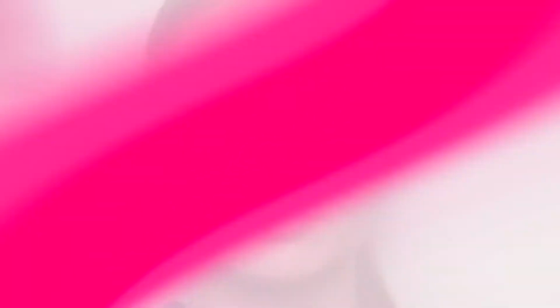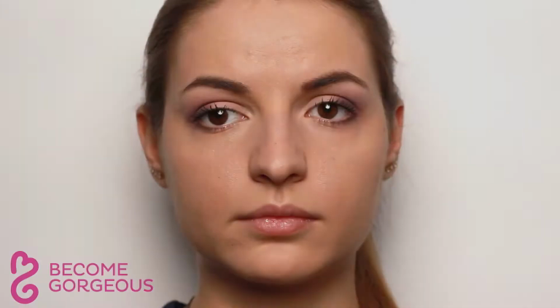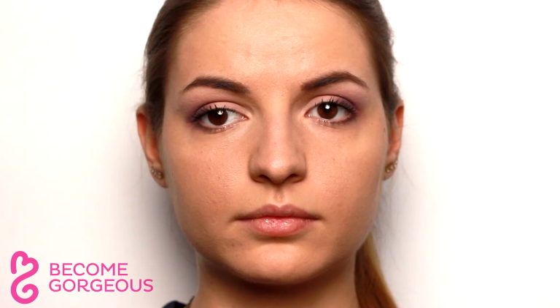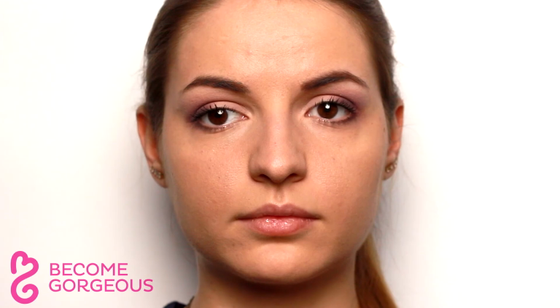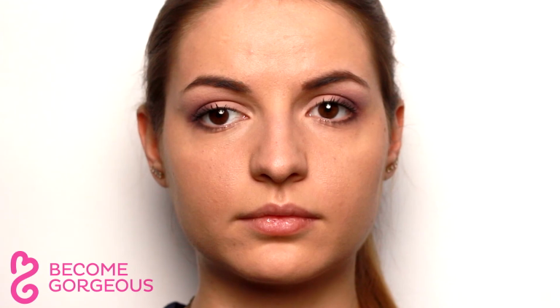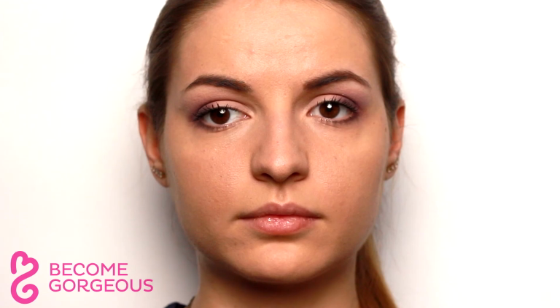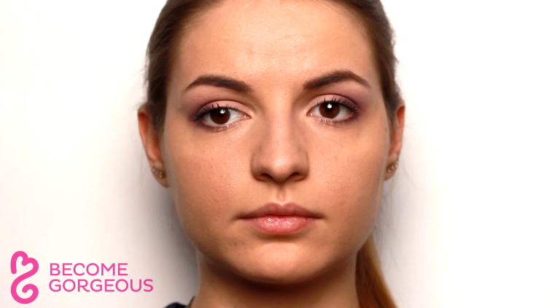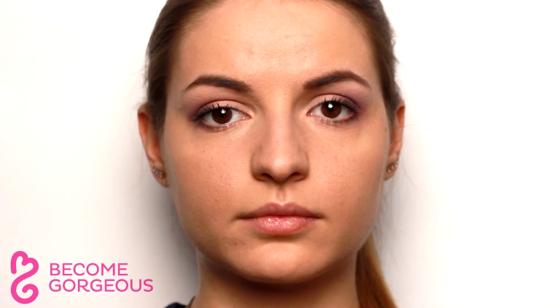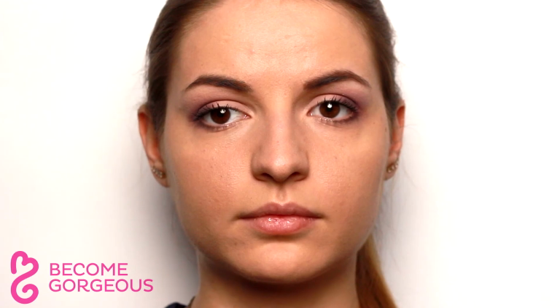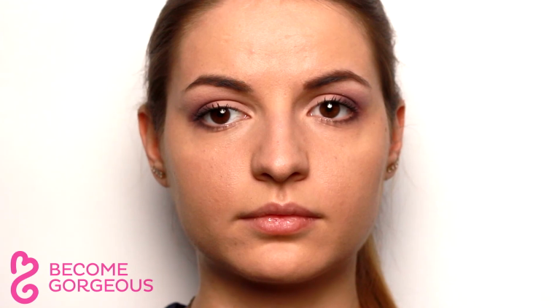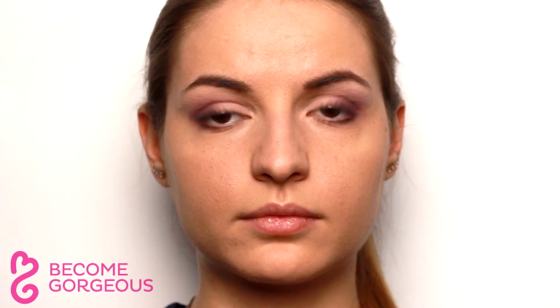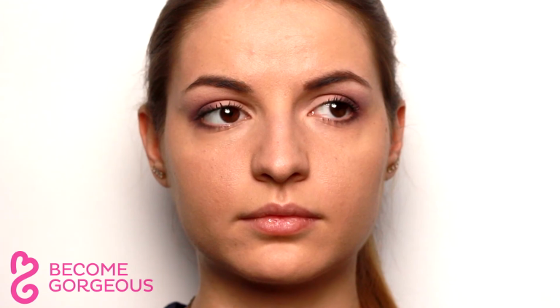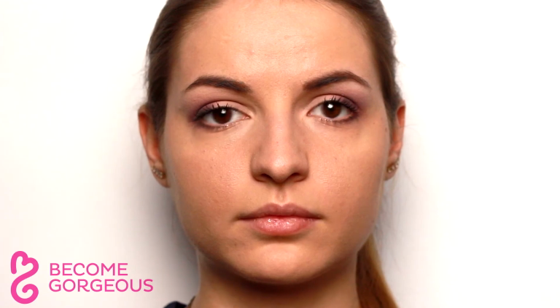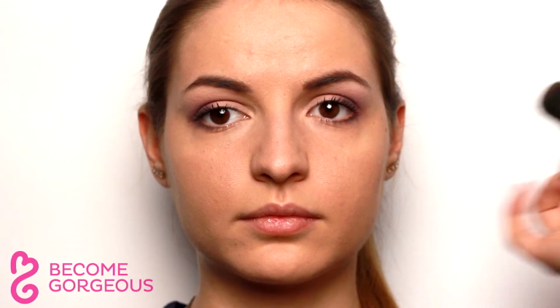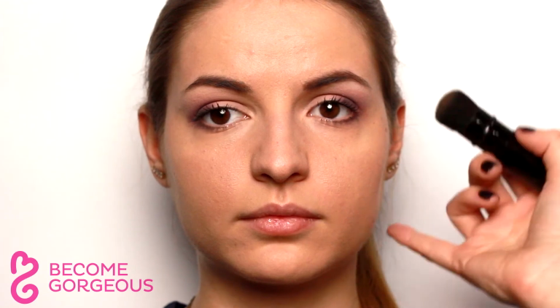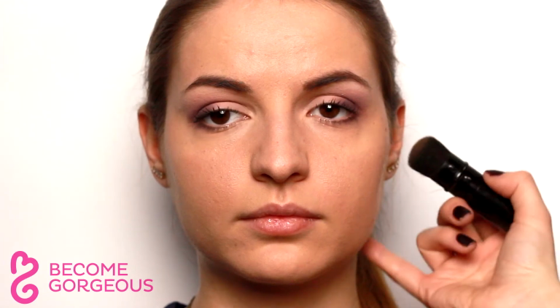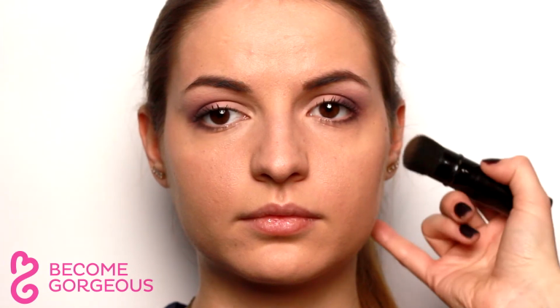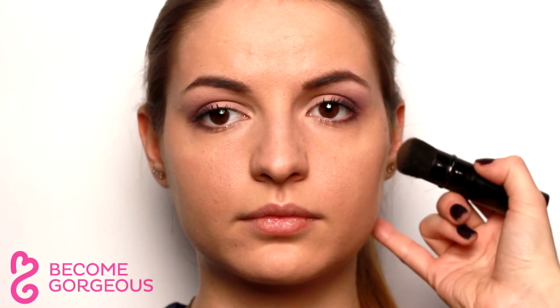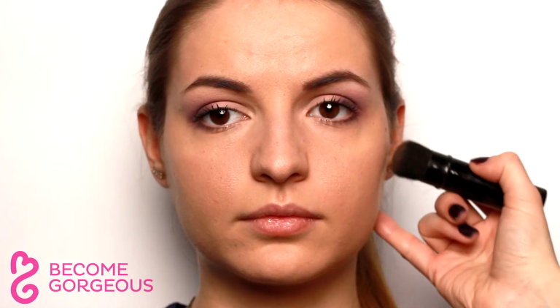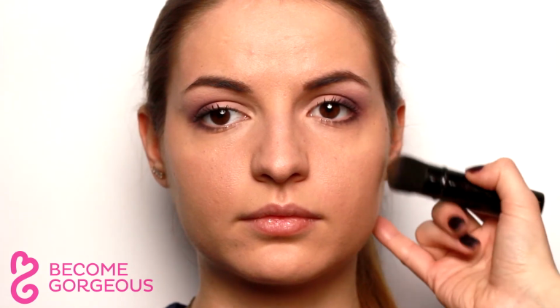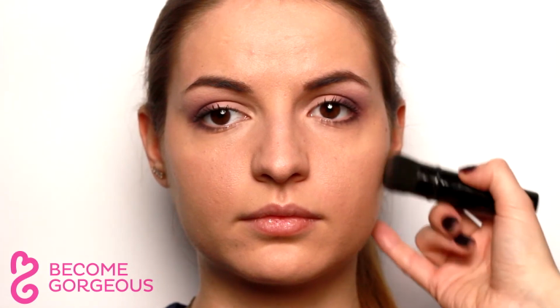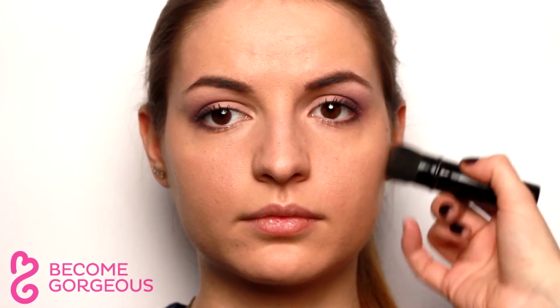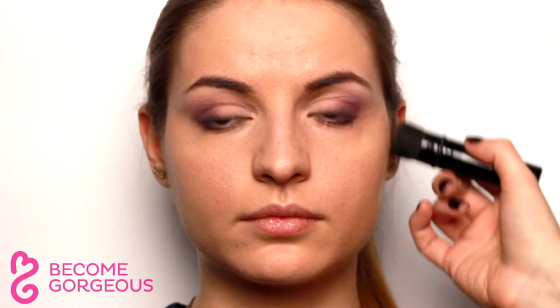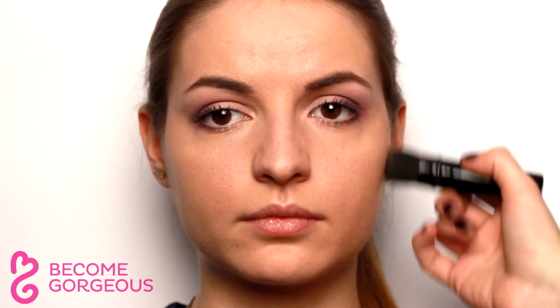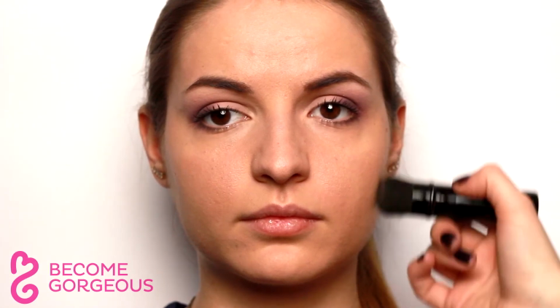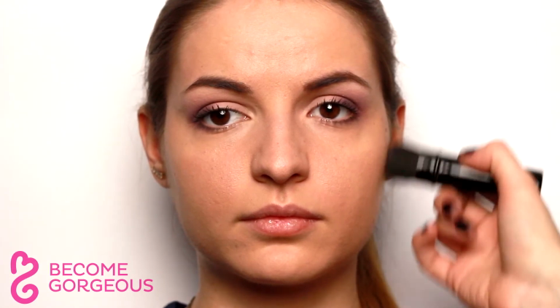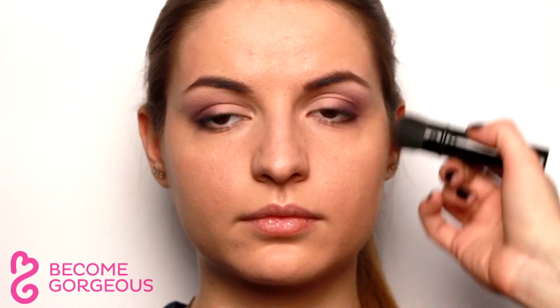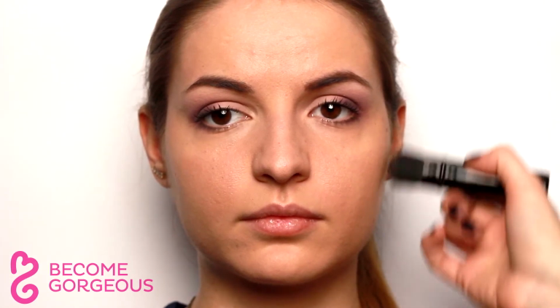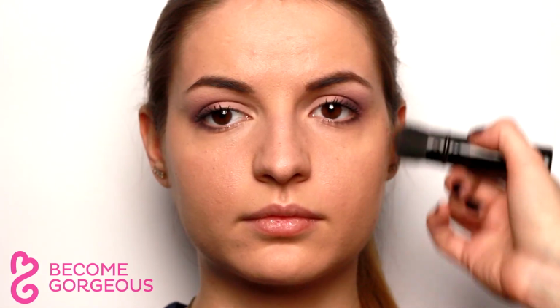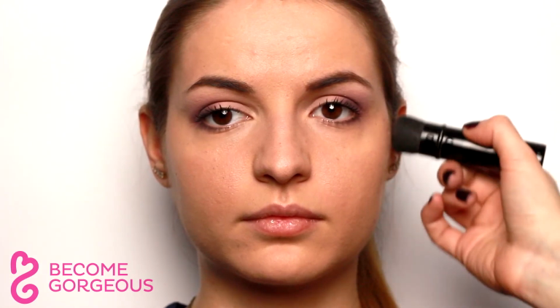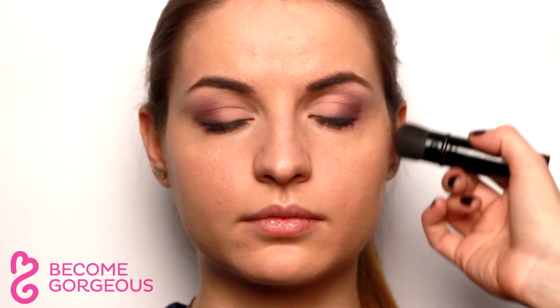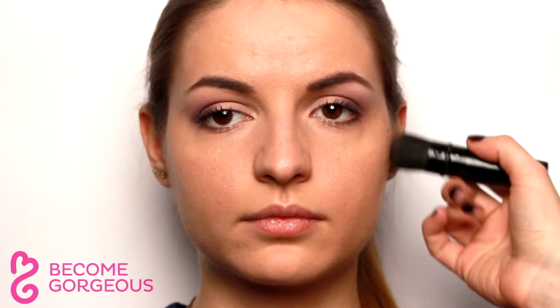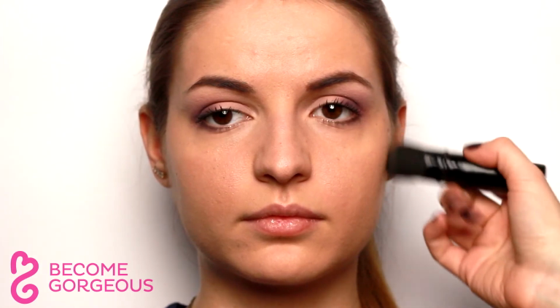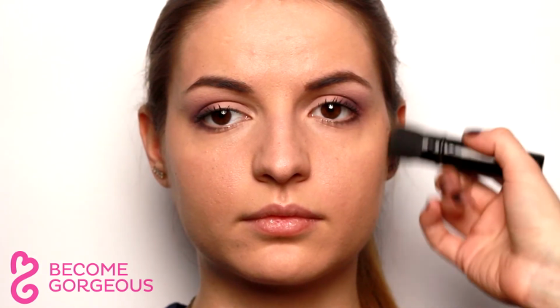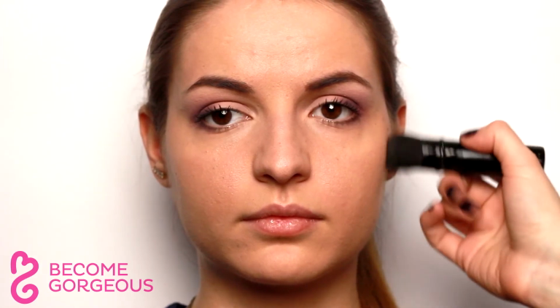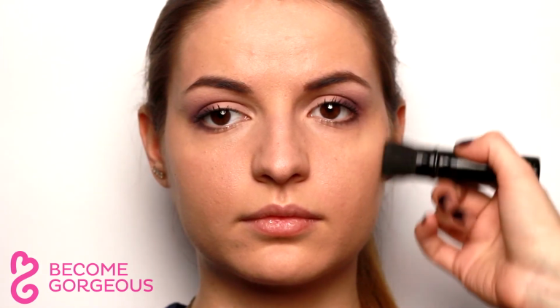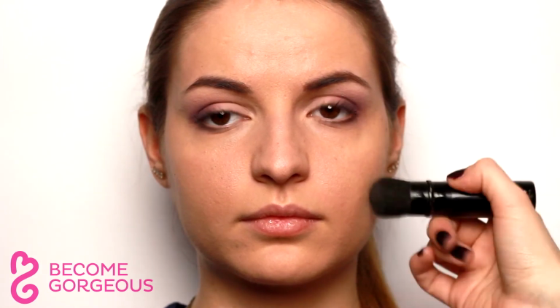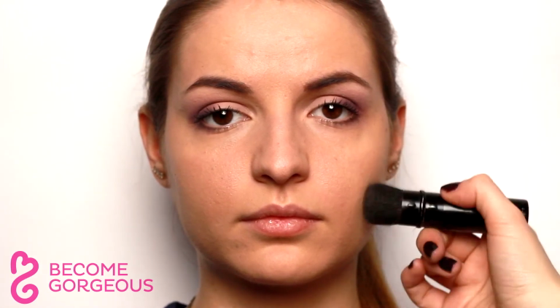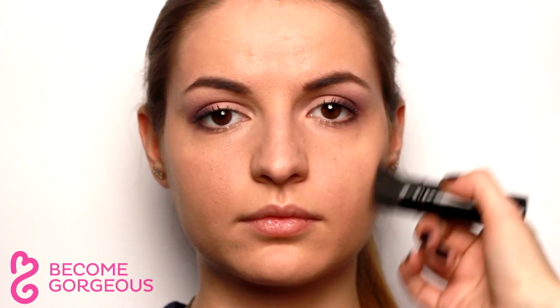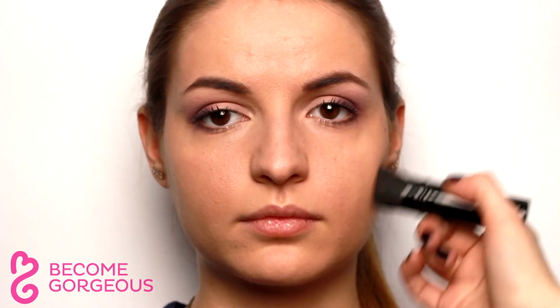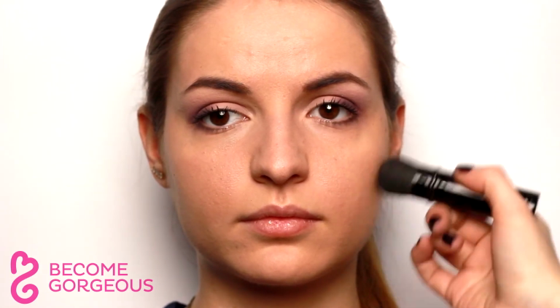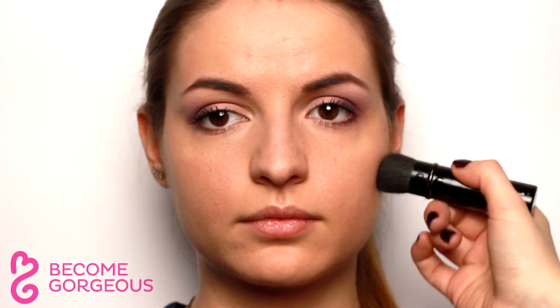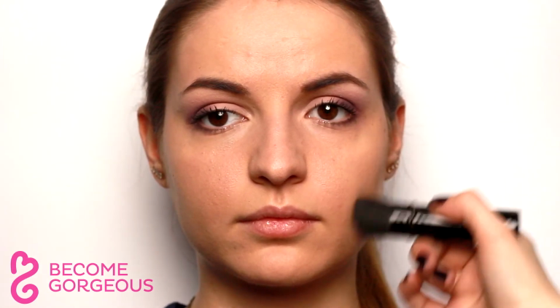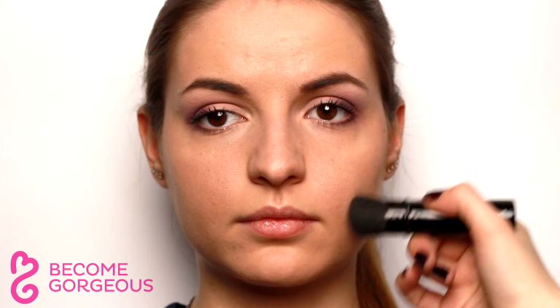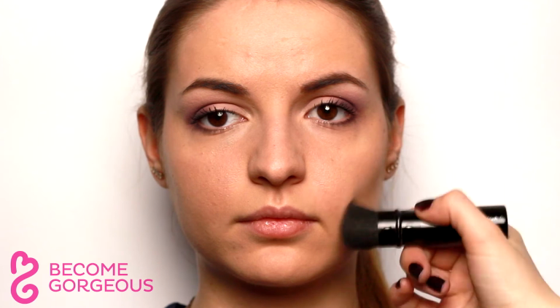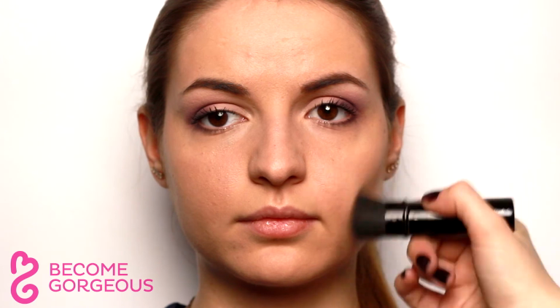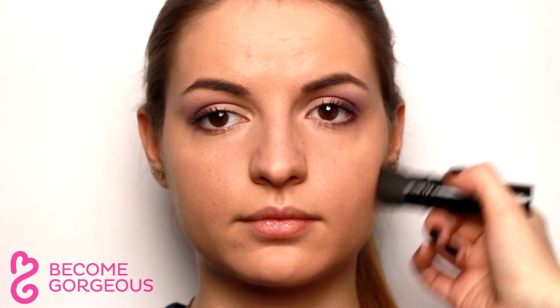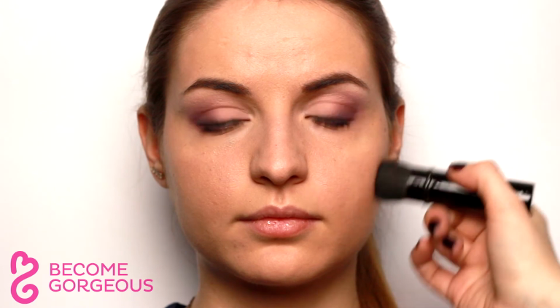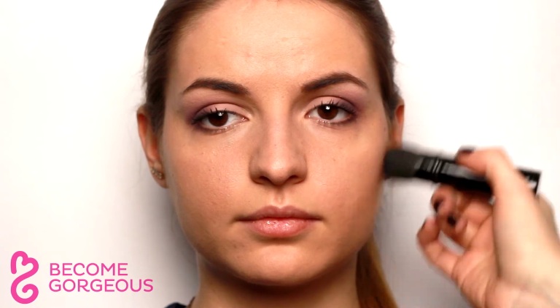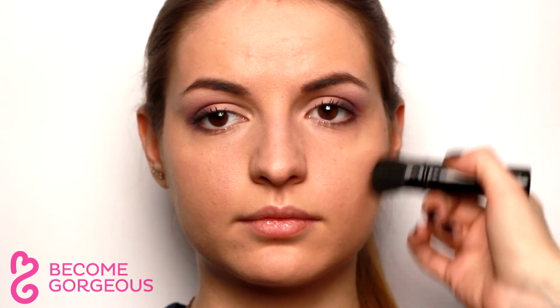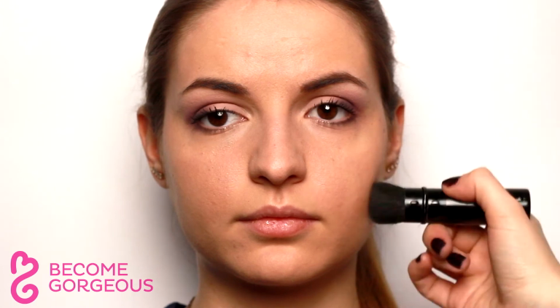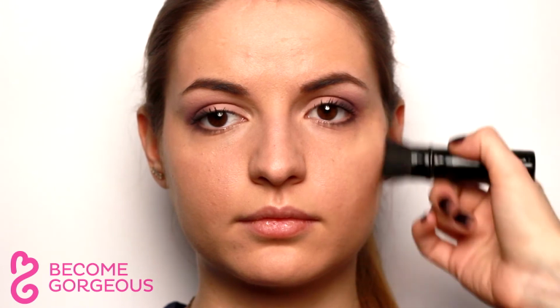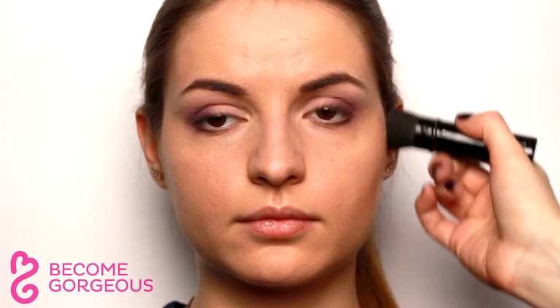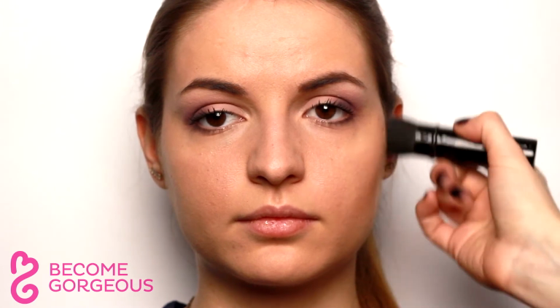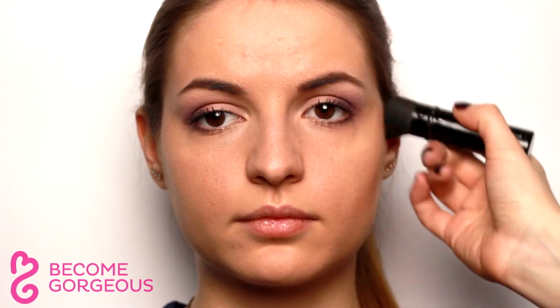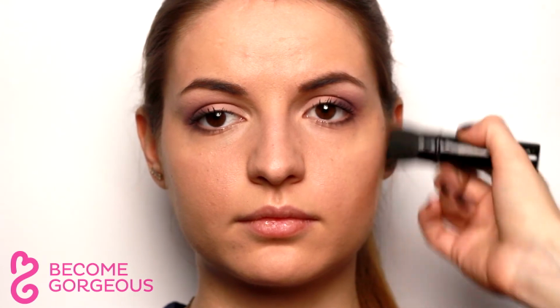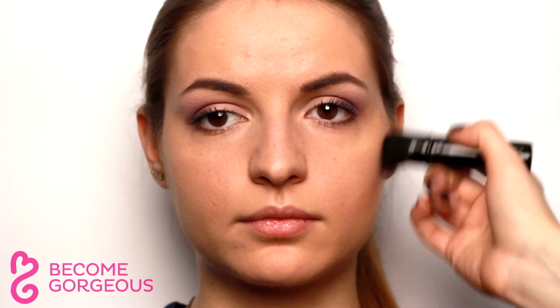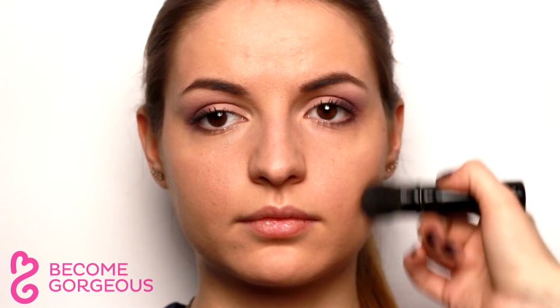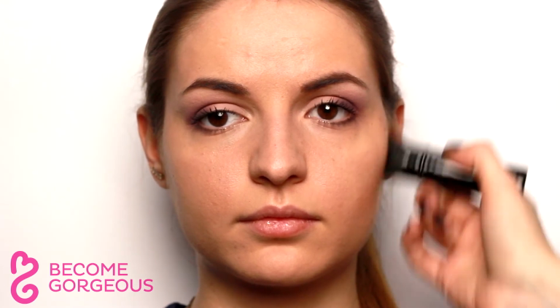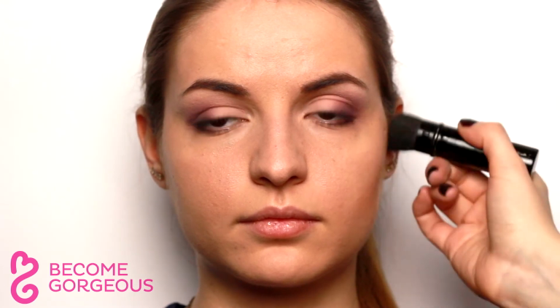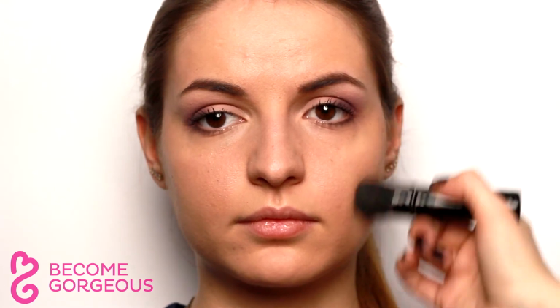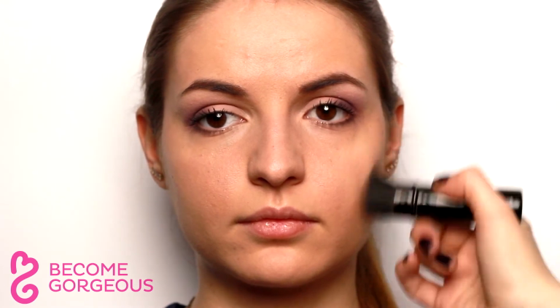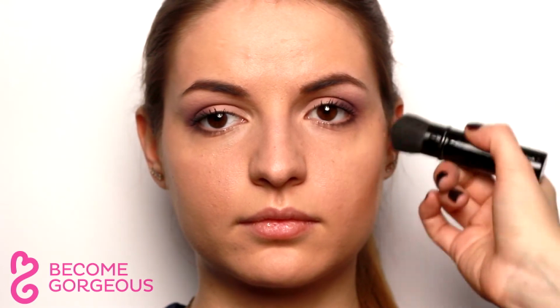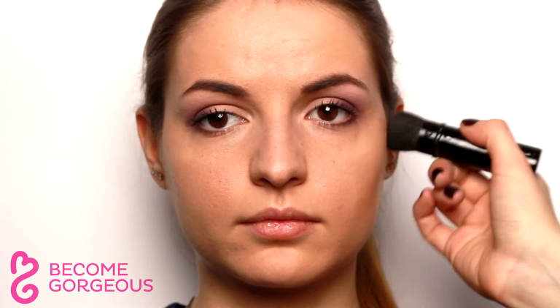Sculpt the face by contouring the cheeks and nose for a narrowing effect. Then add a touch of color to the cheeks with a pink blush.